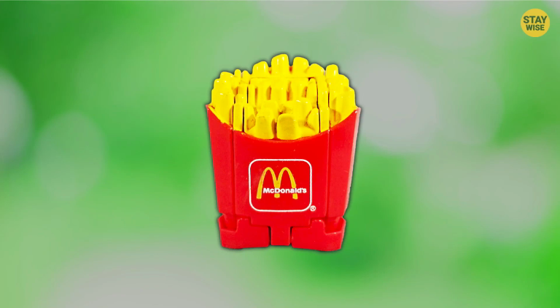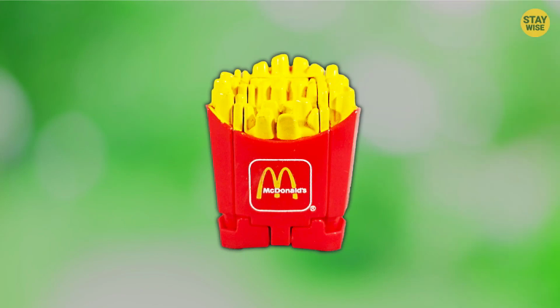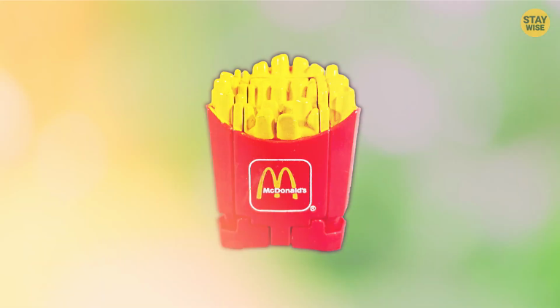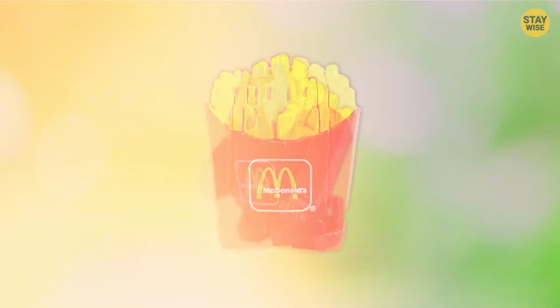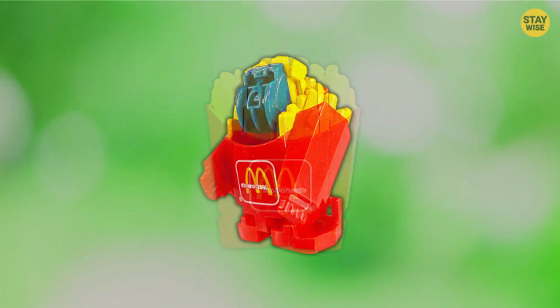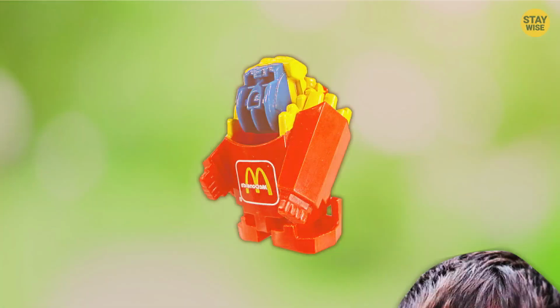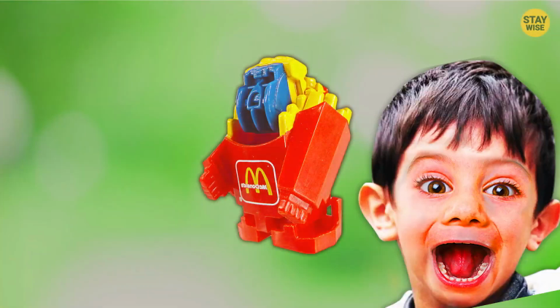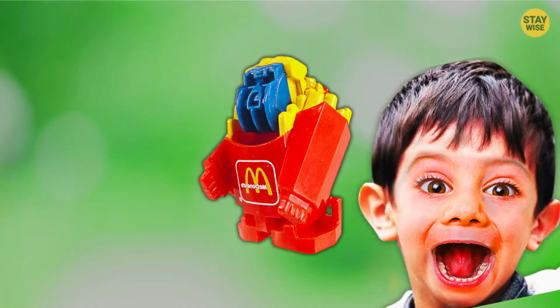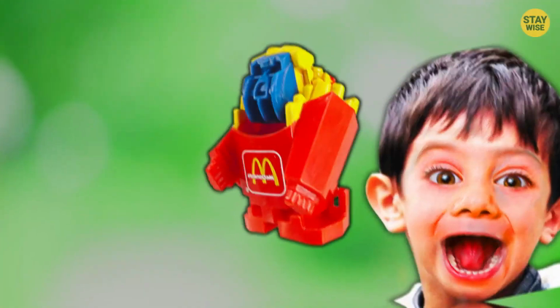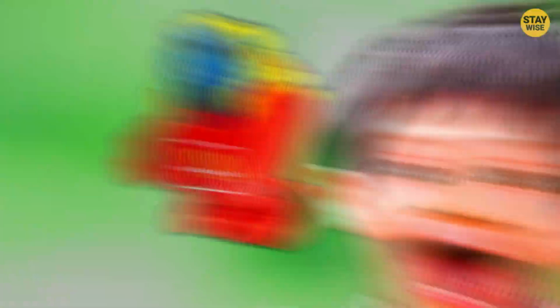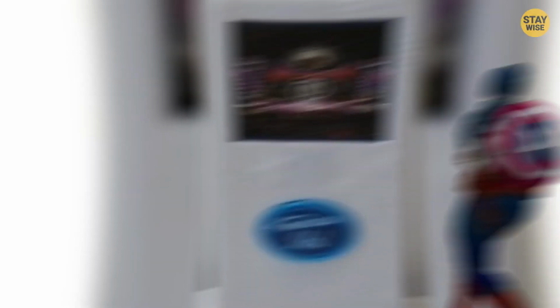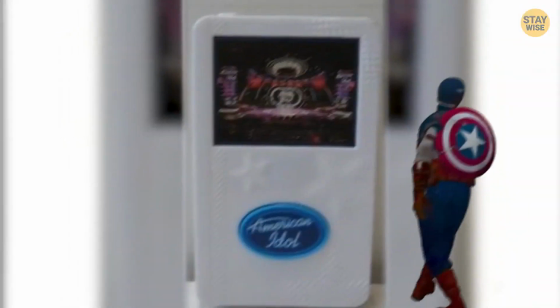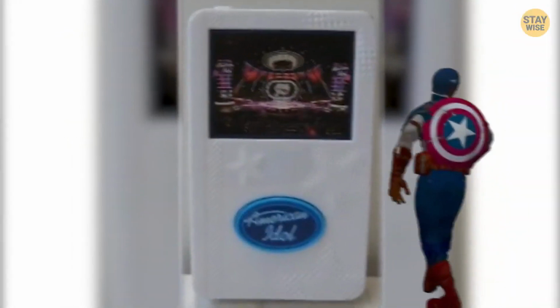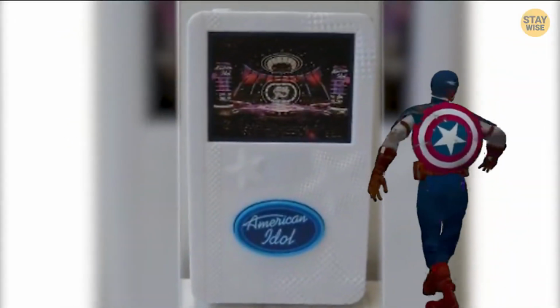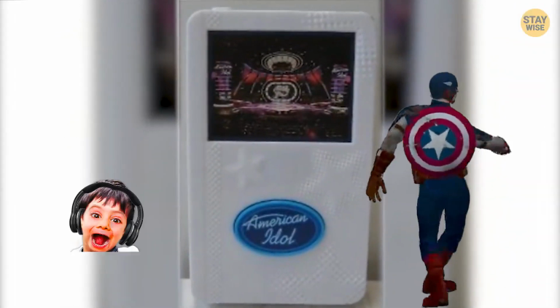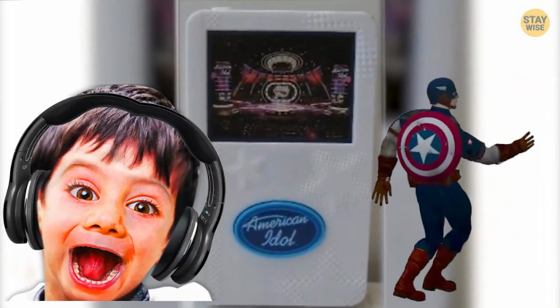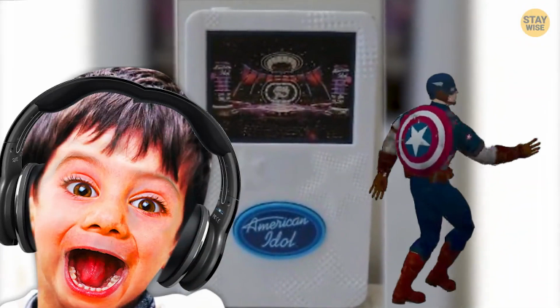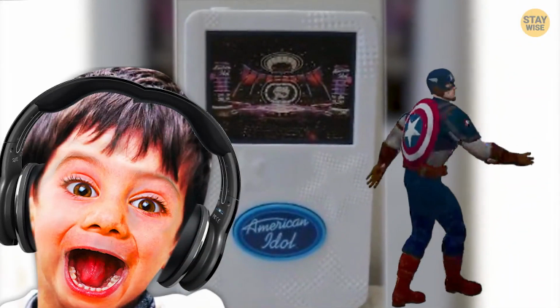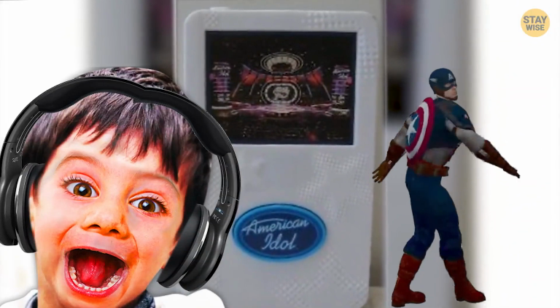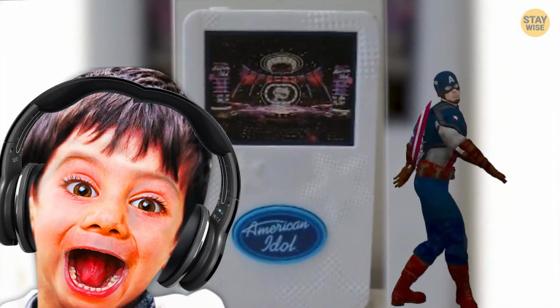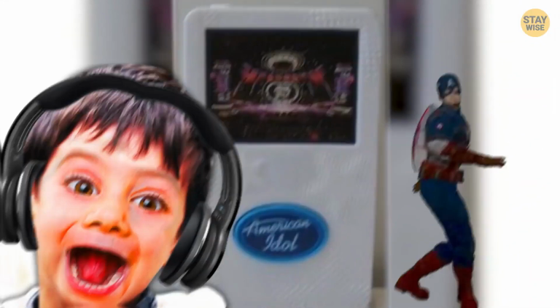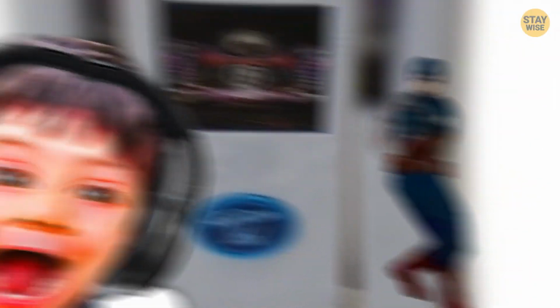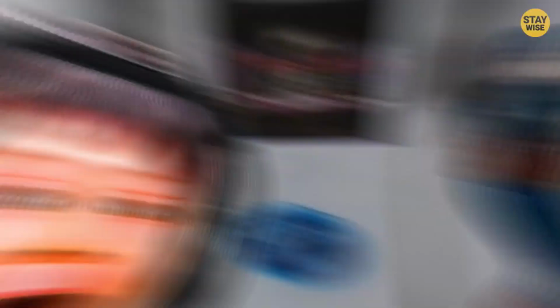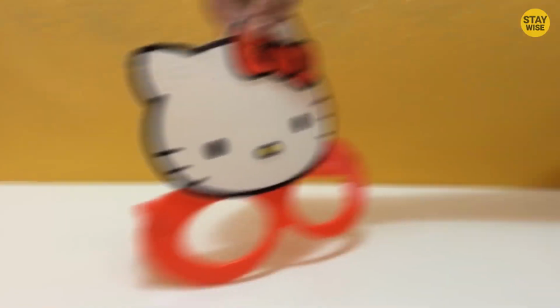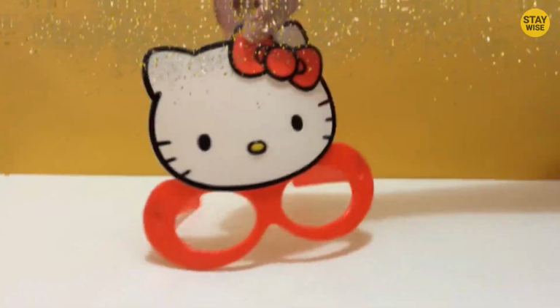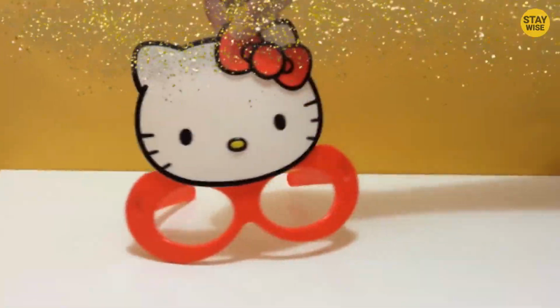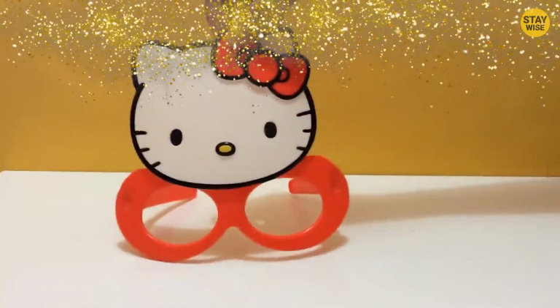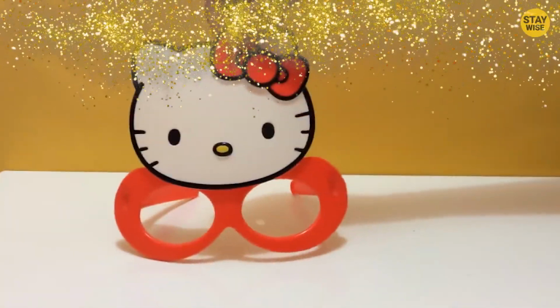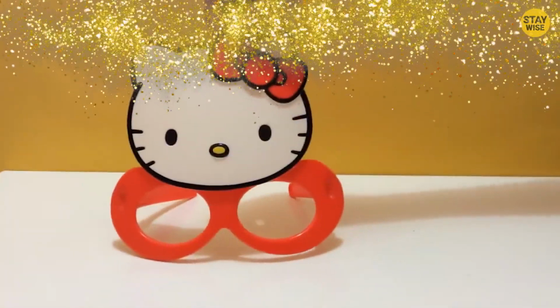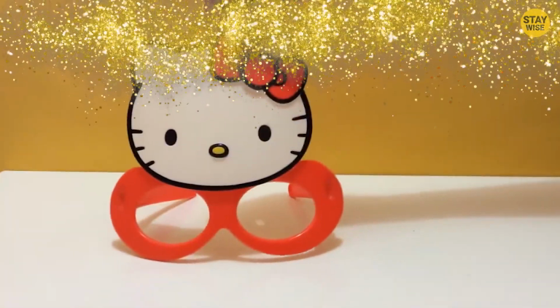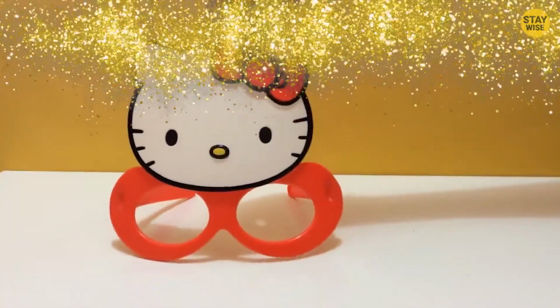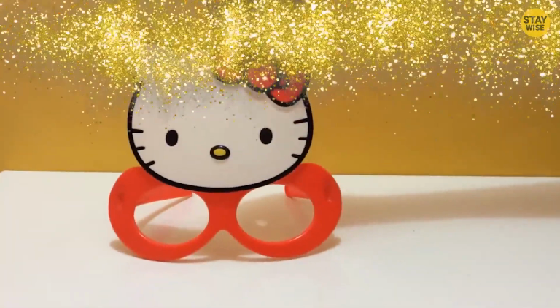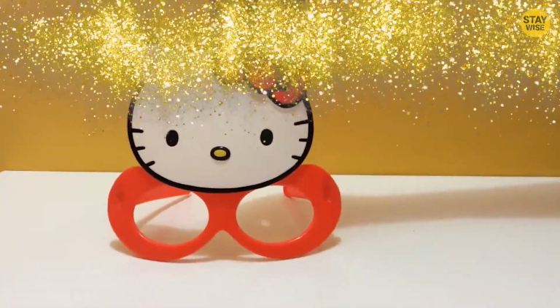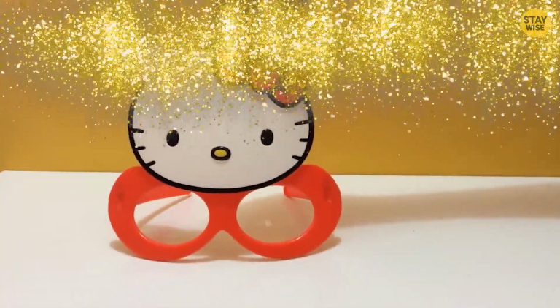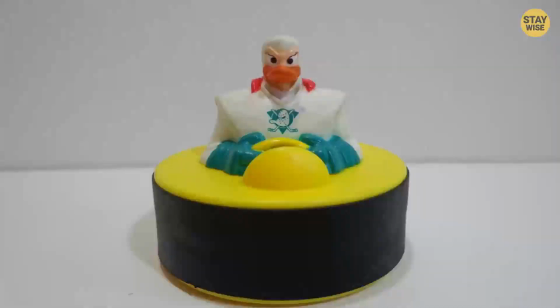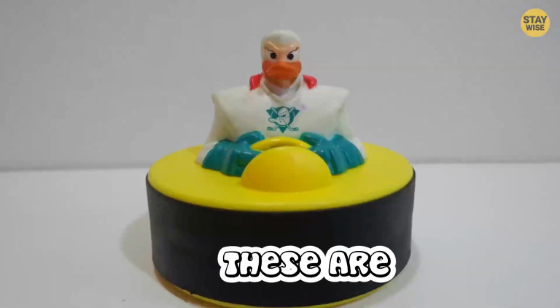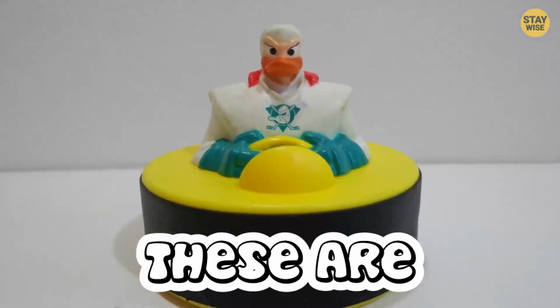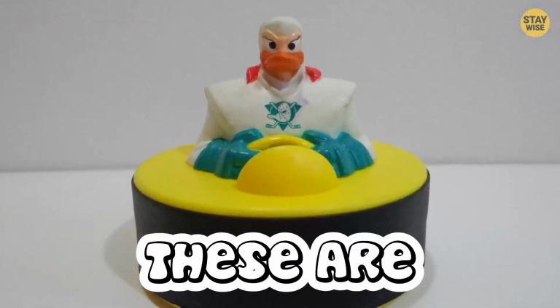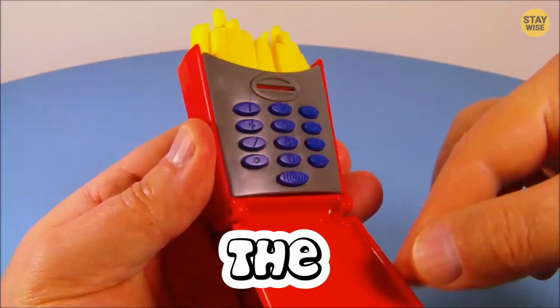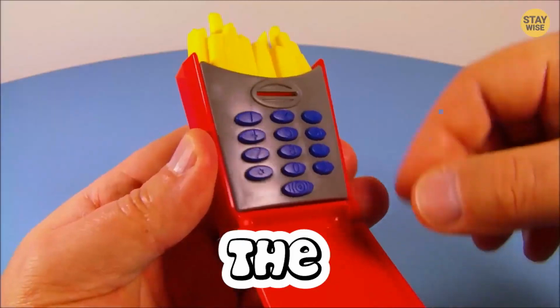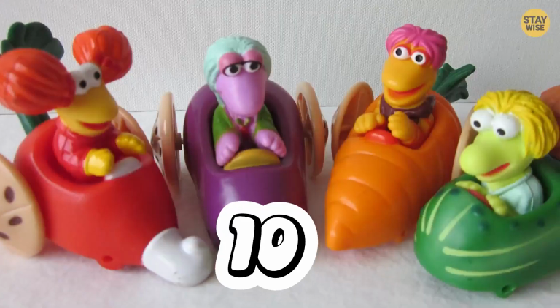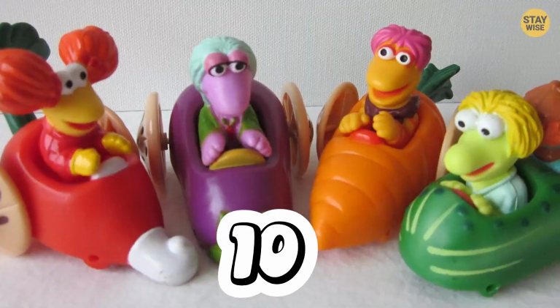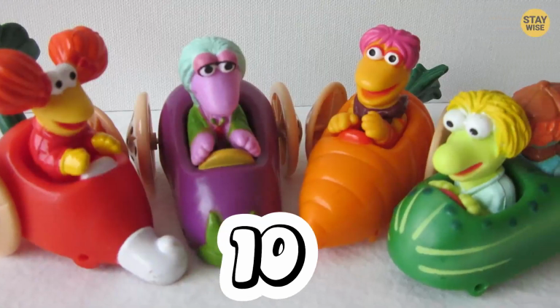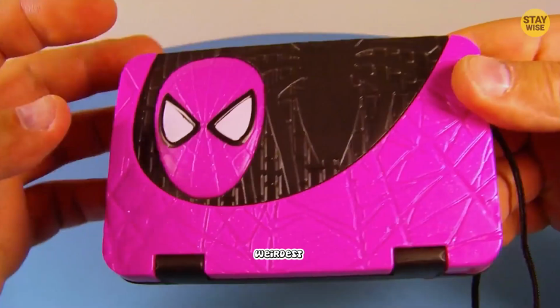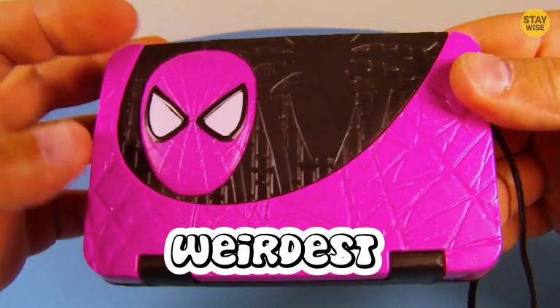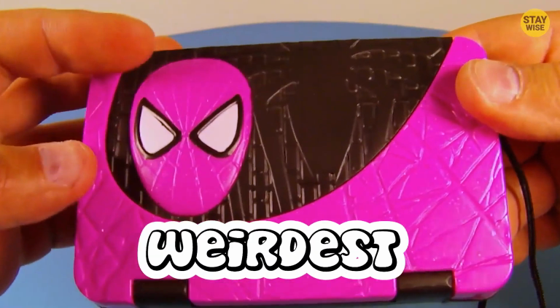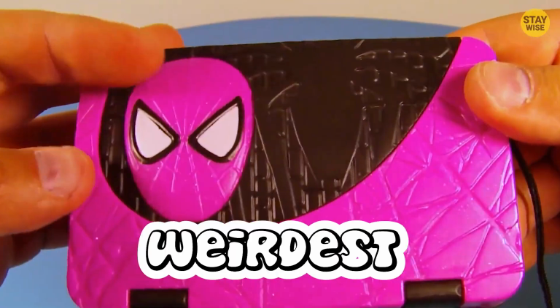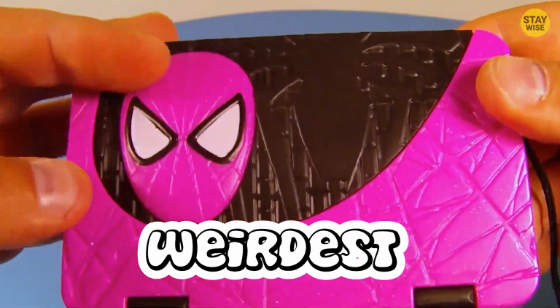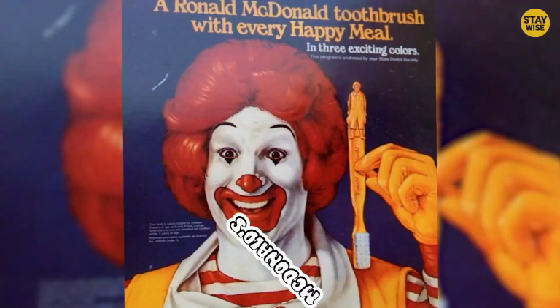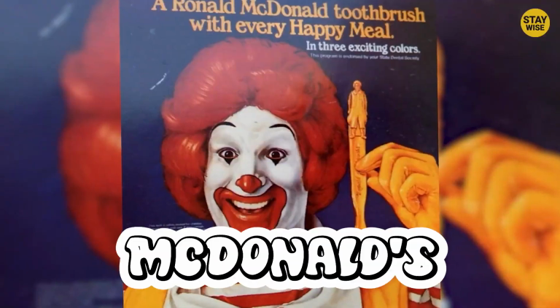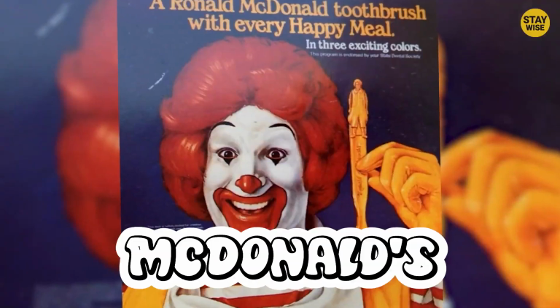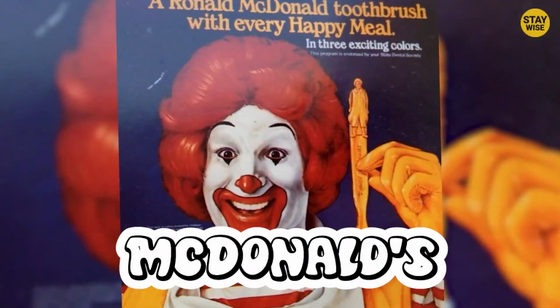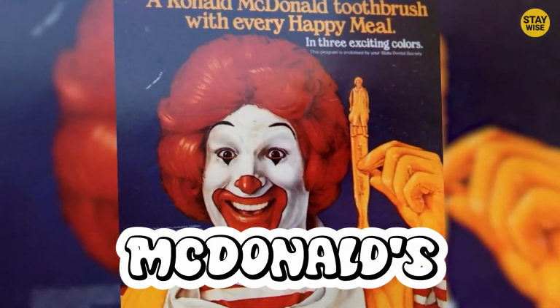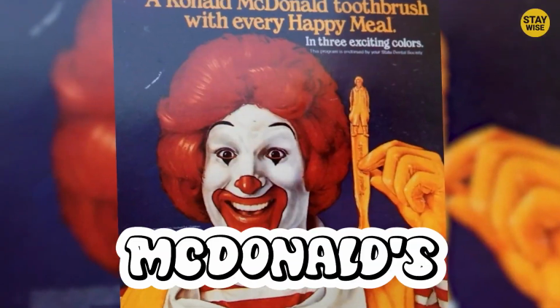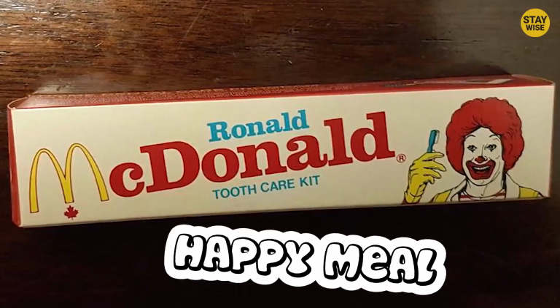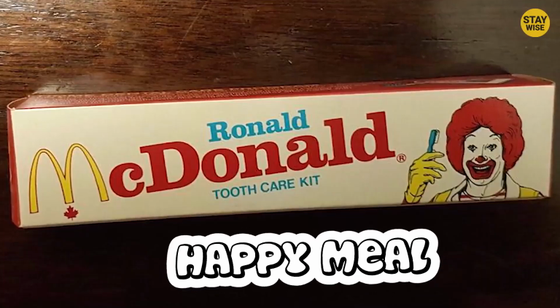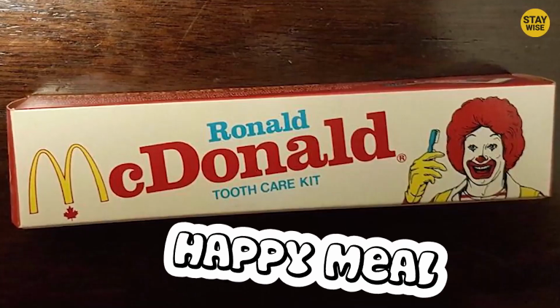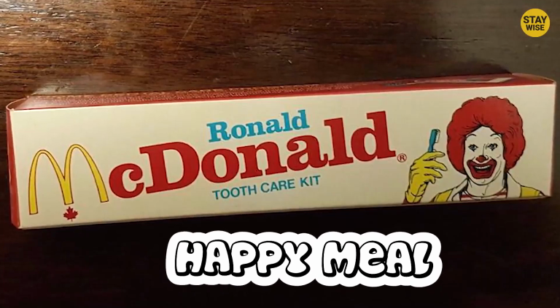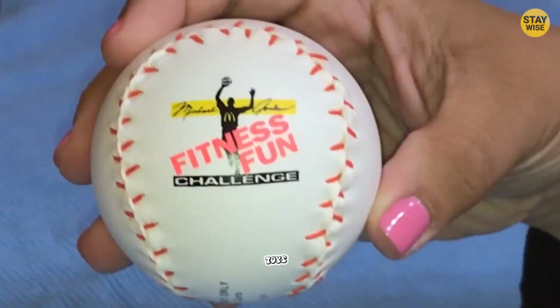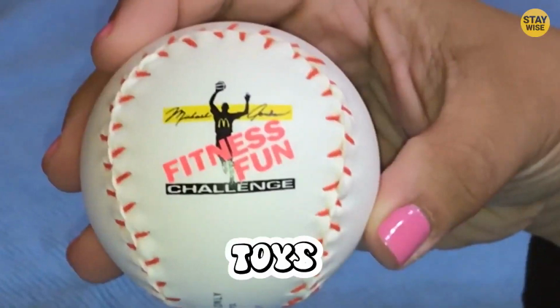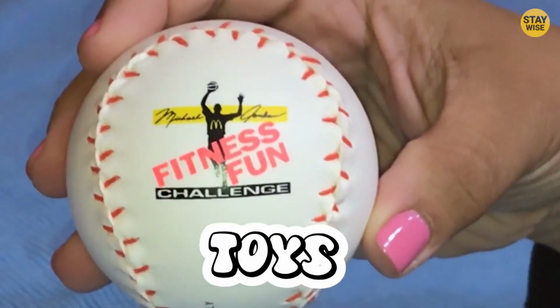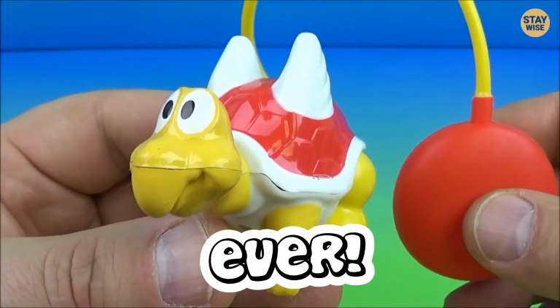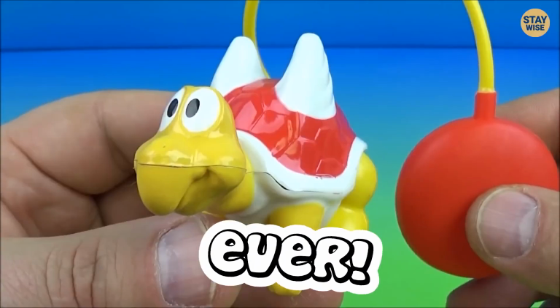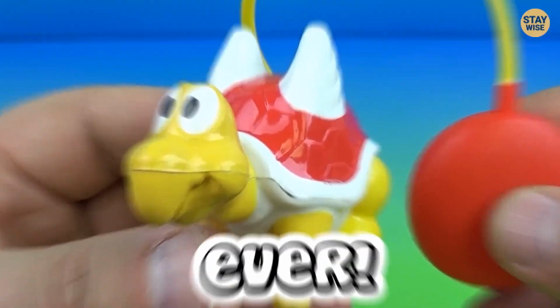Changeables, Disco Music Players, and Hello Kitty Masks. These are the 10 weirdest McDonald's Happy Meal toys ever.